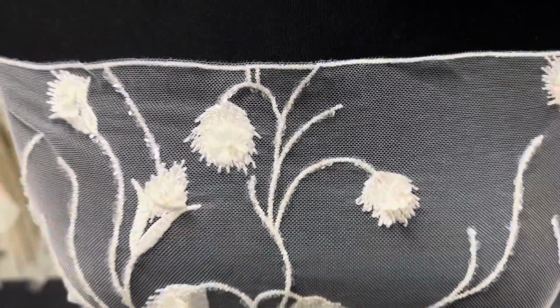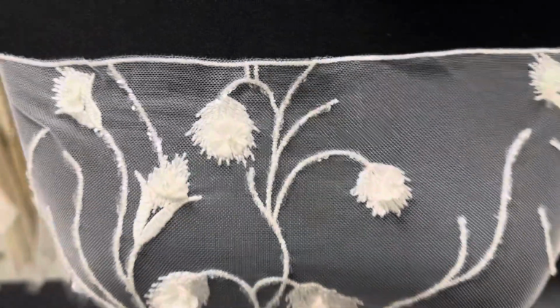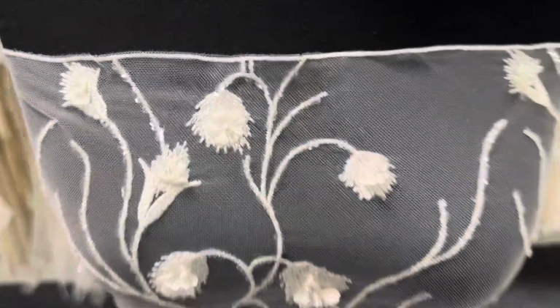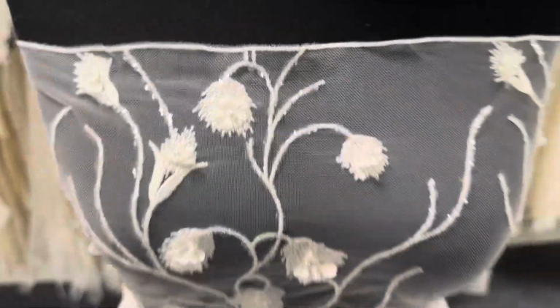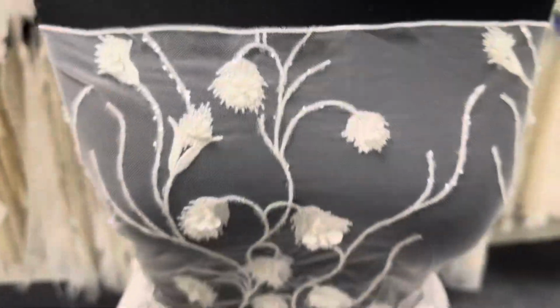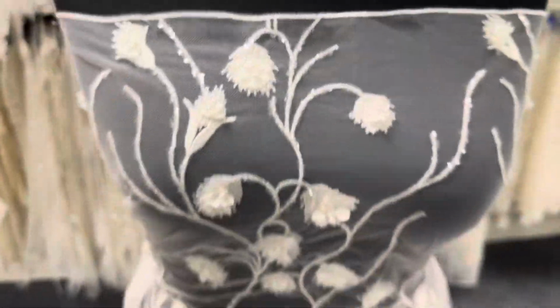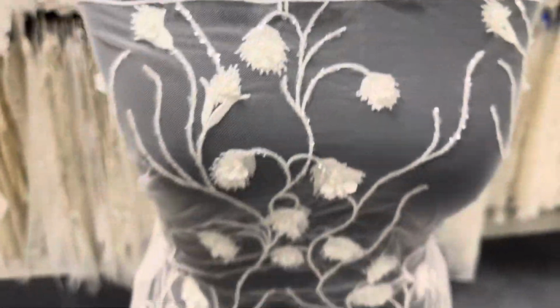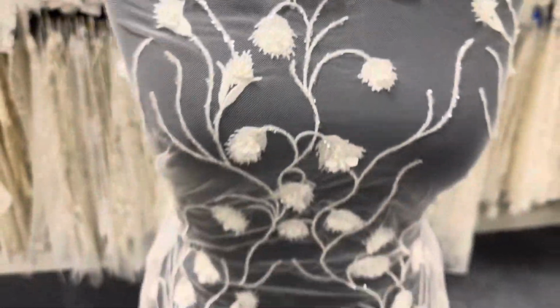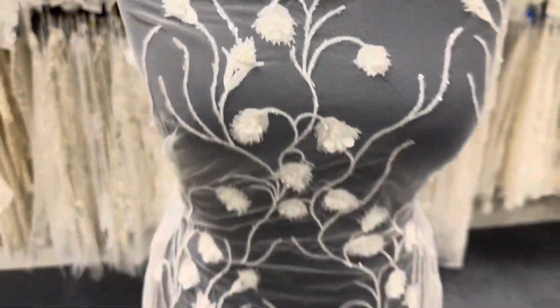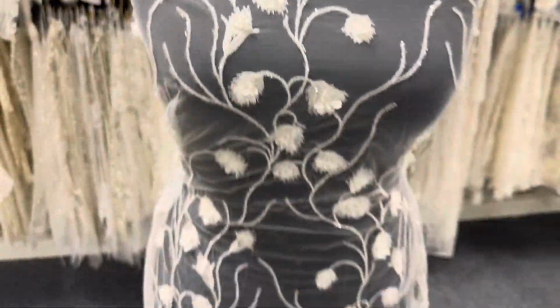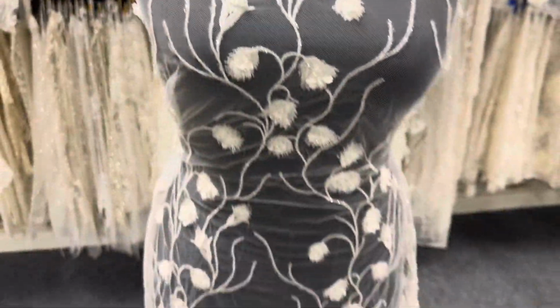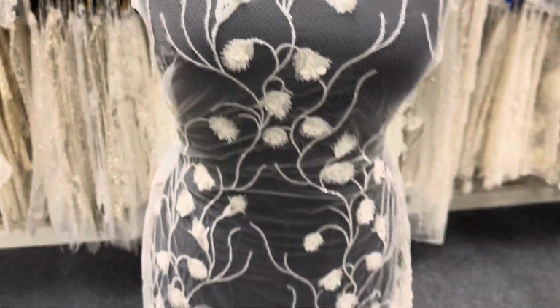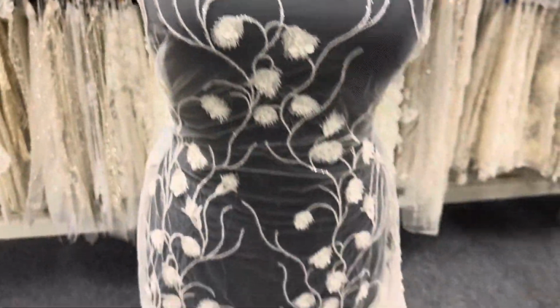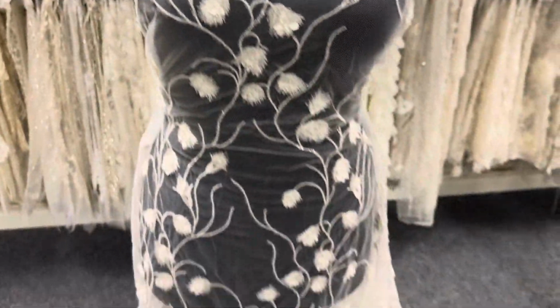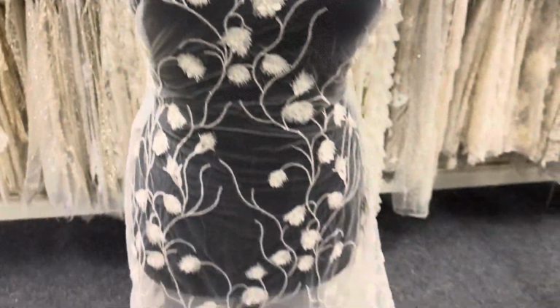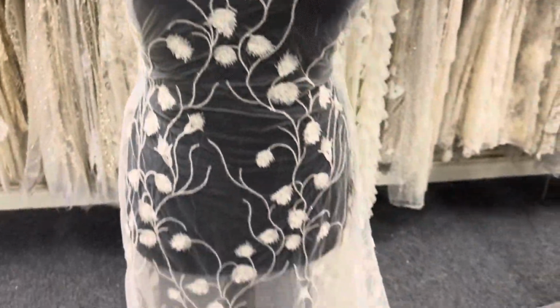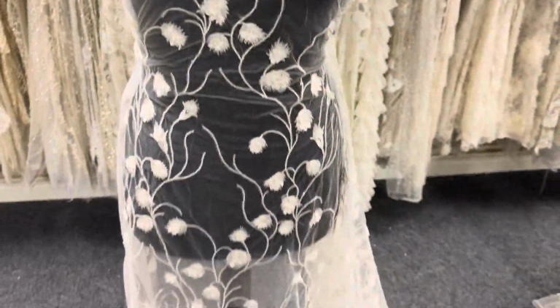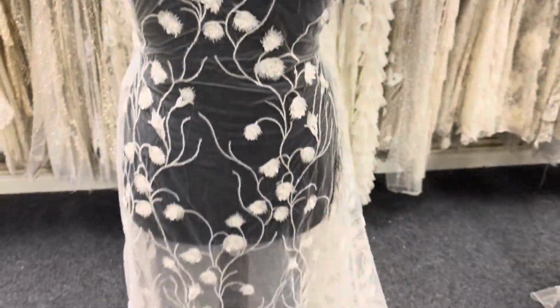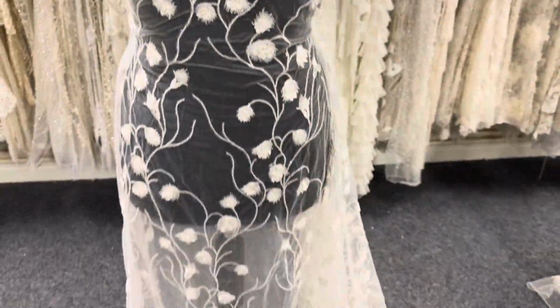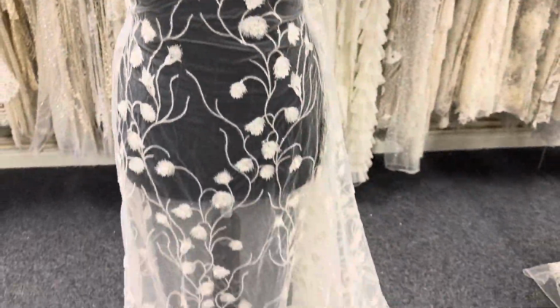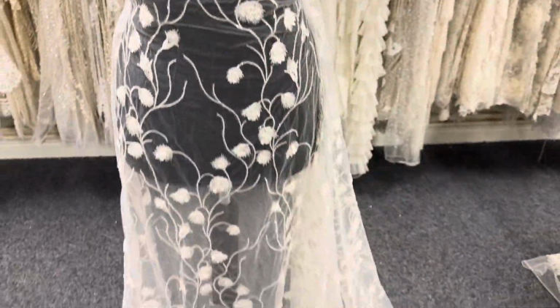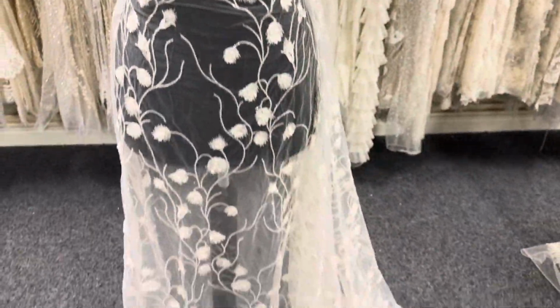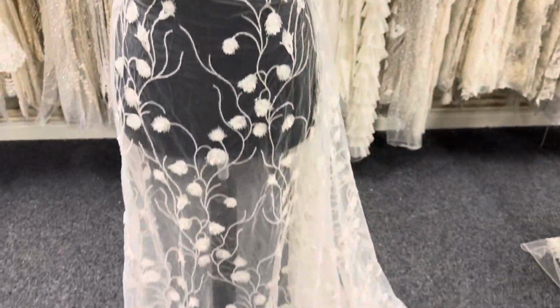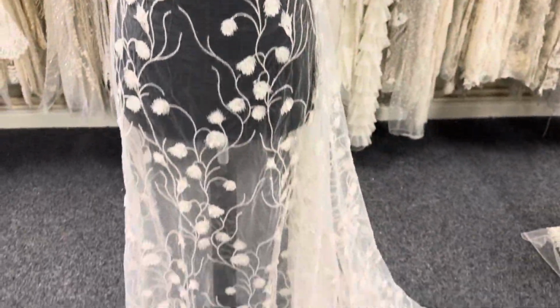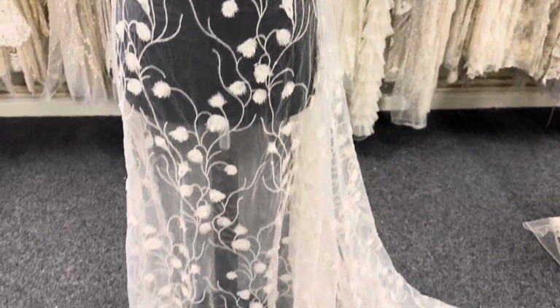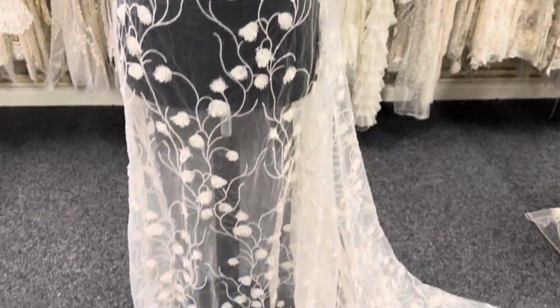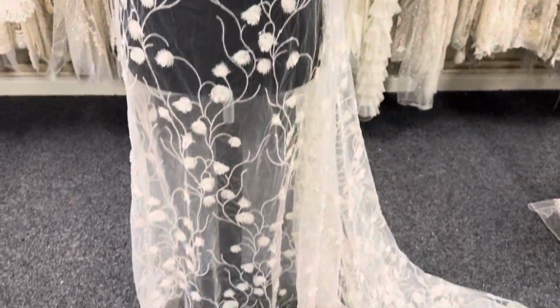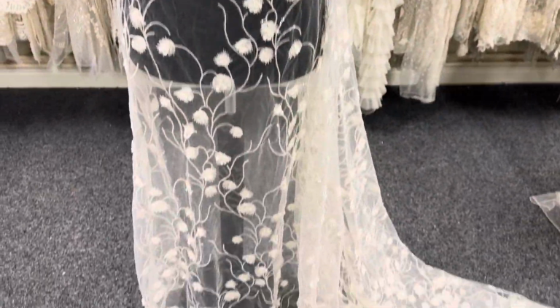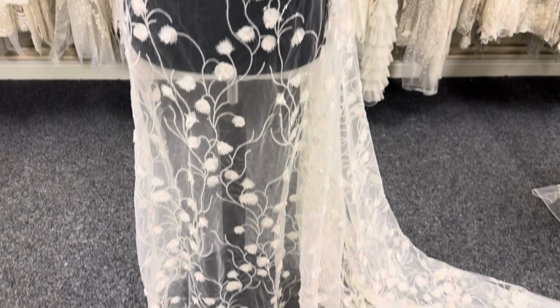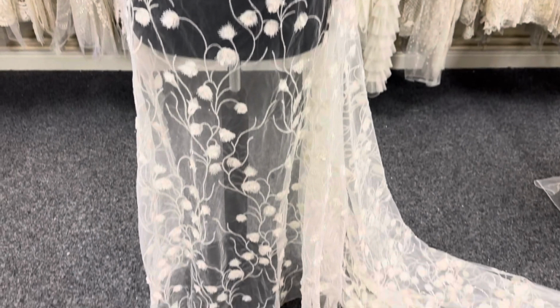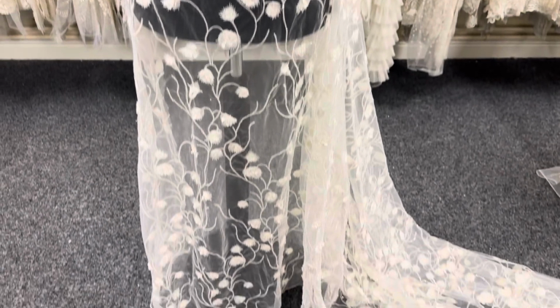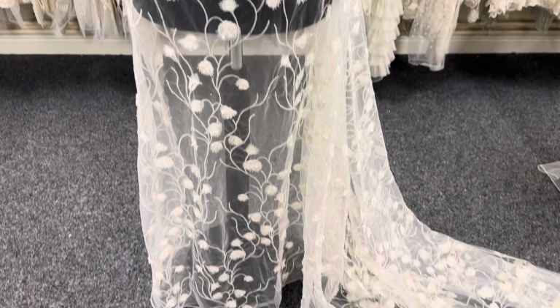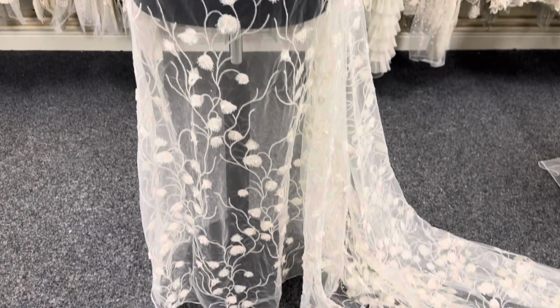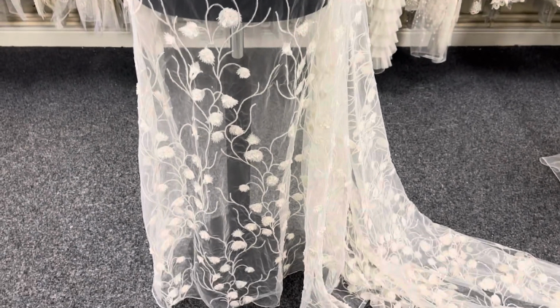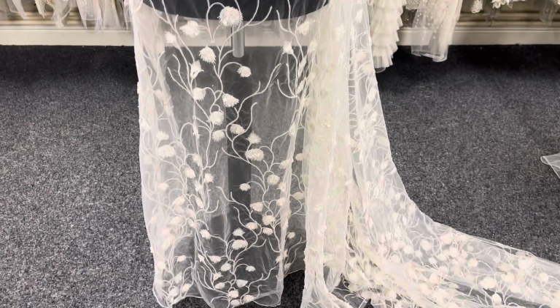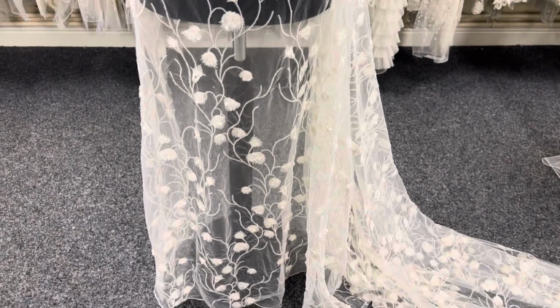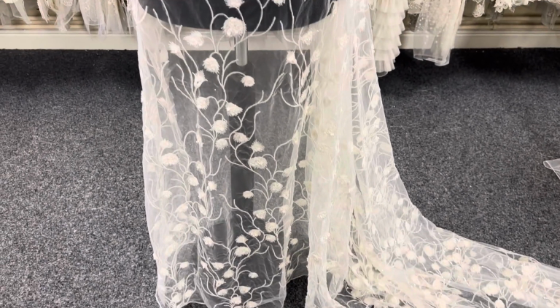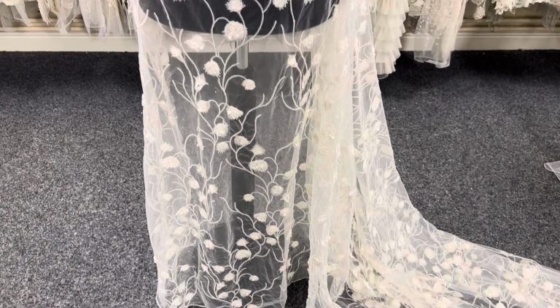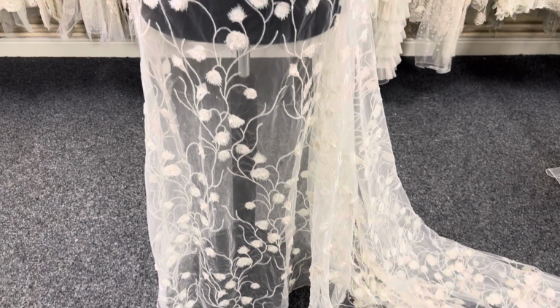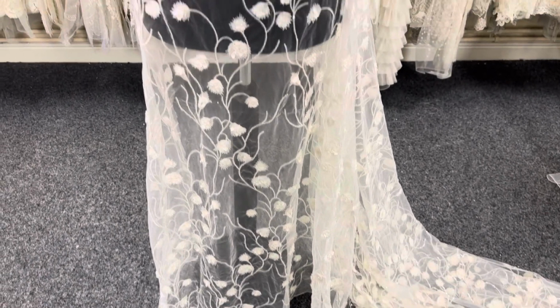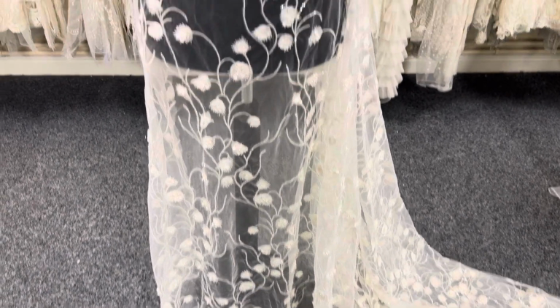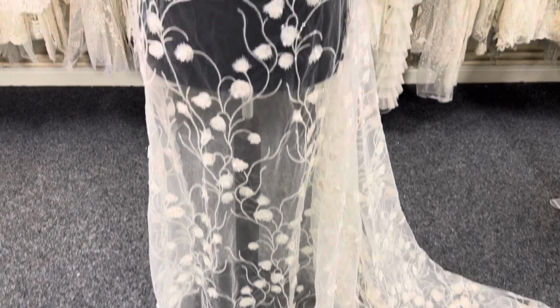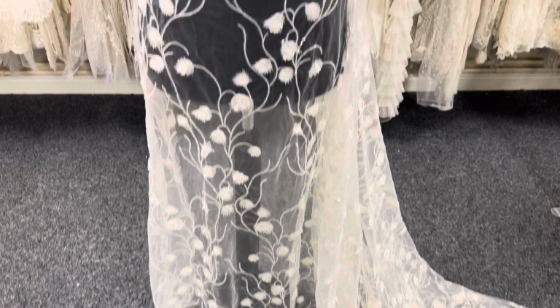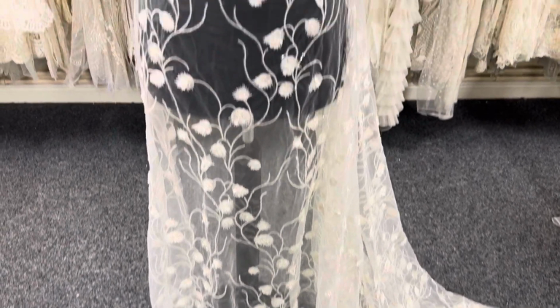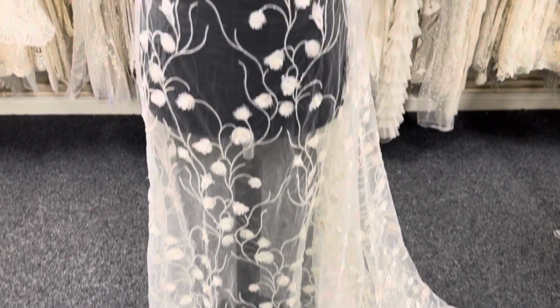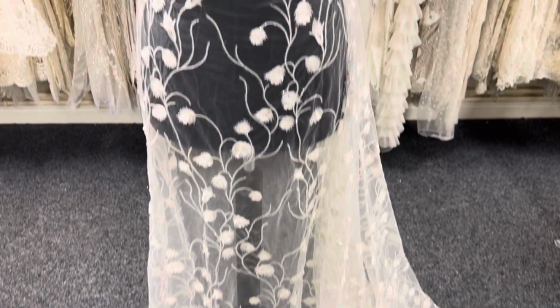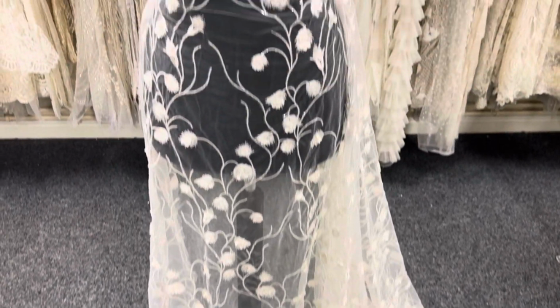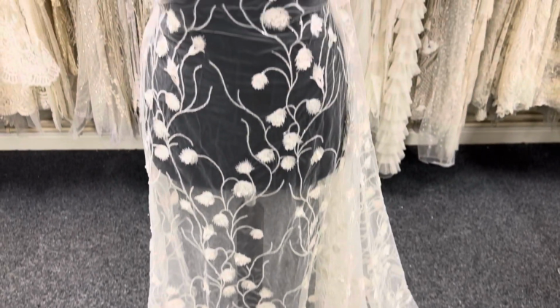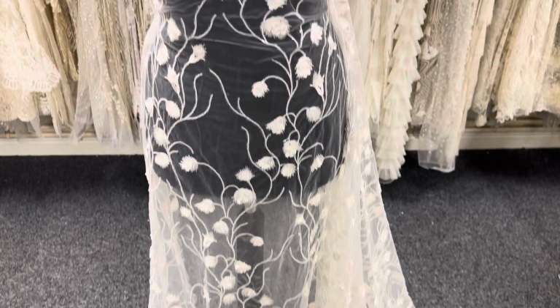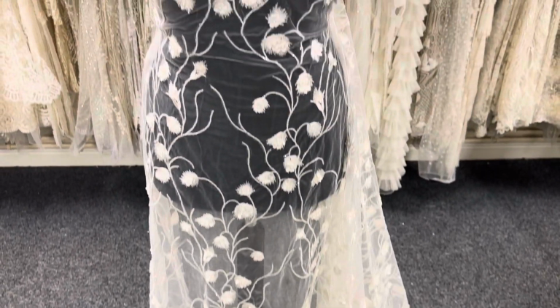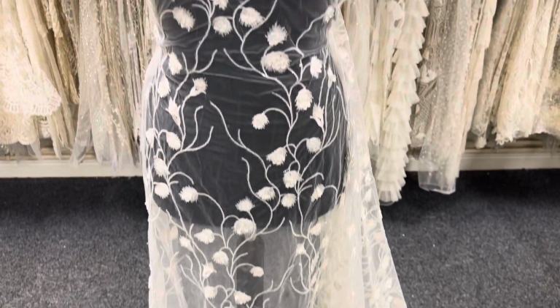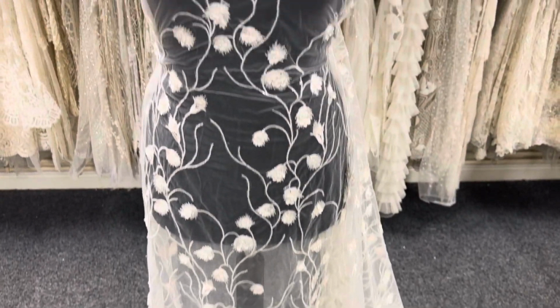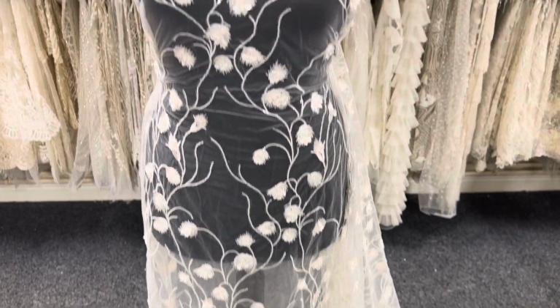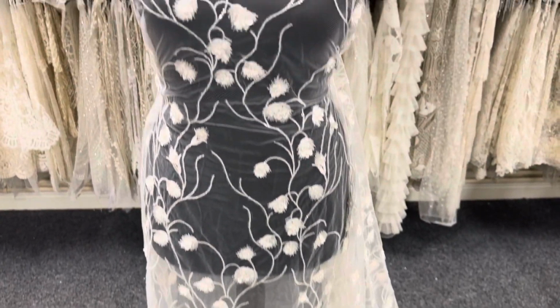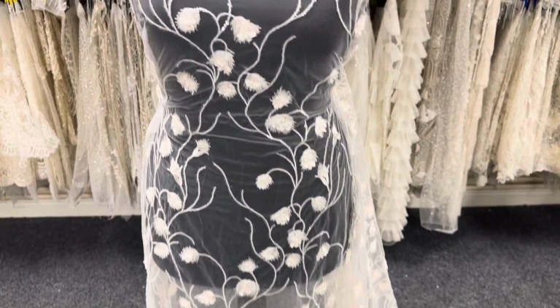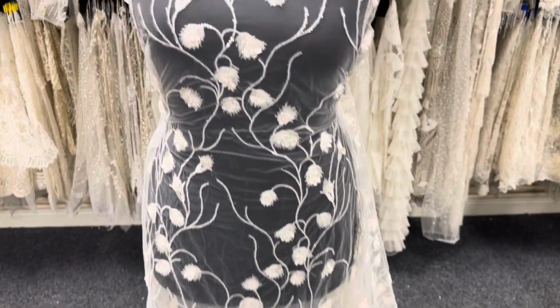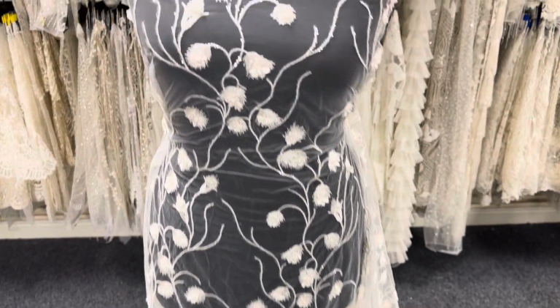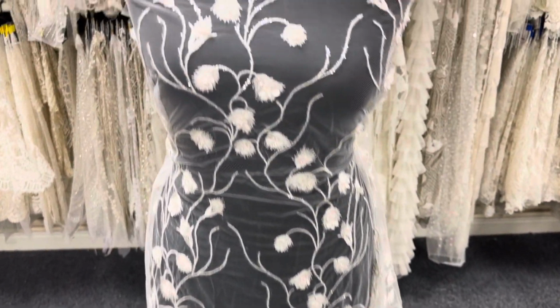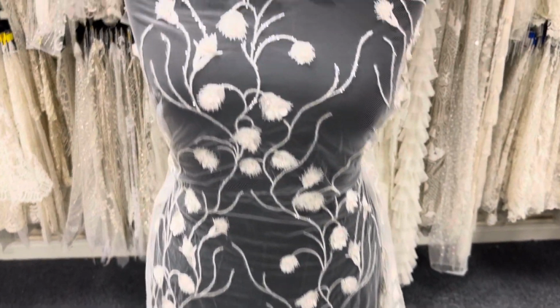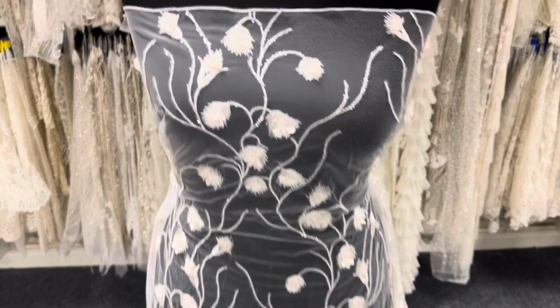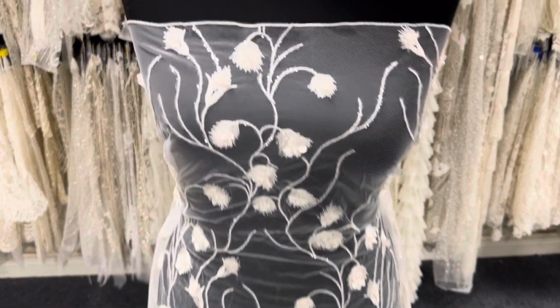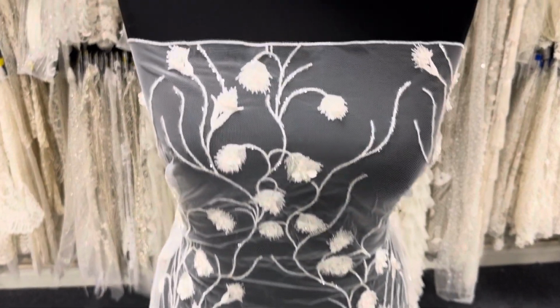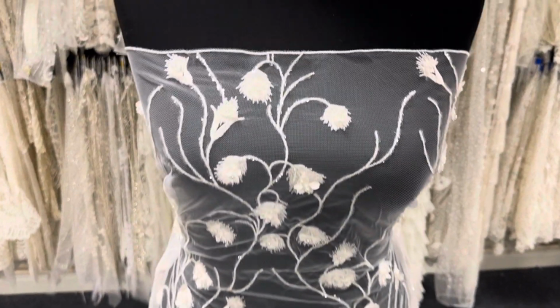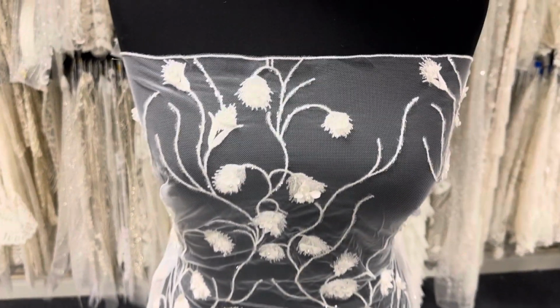The base is an ivory tulle. It's very attractive, very on trend, and to remind you, this is called Apolline.